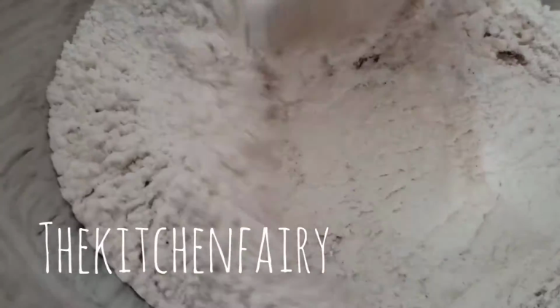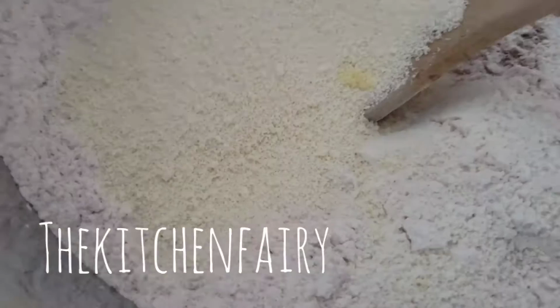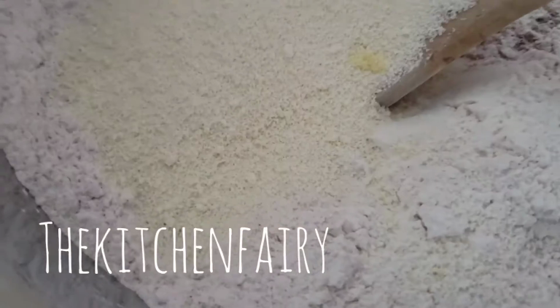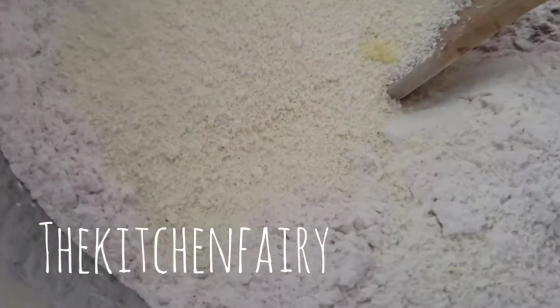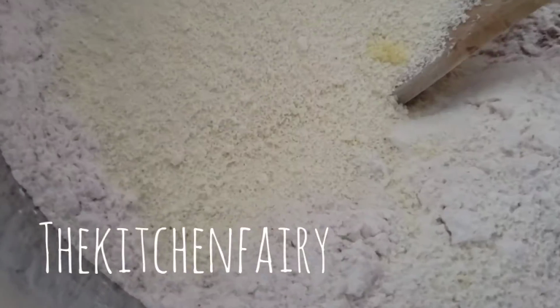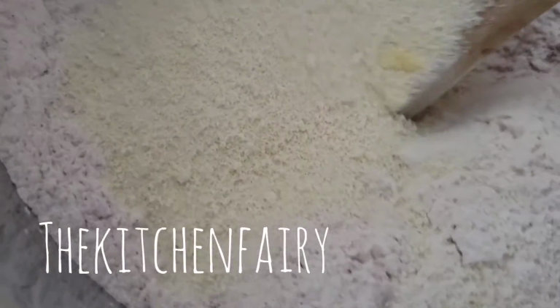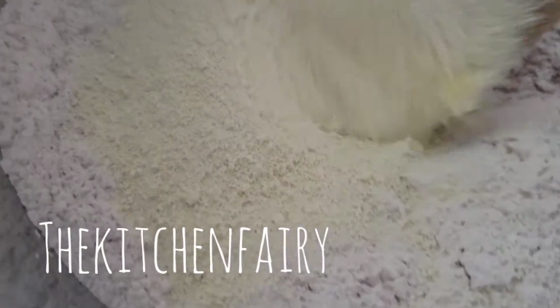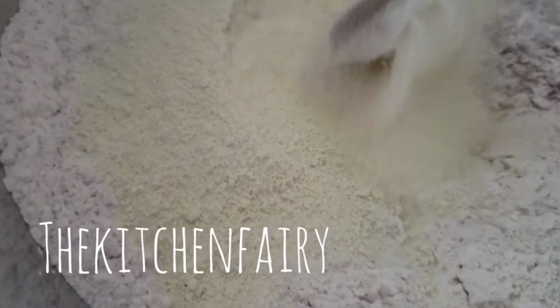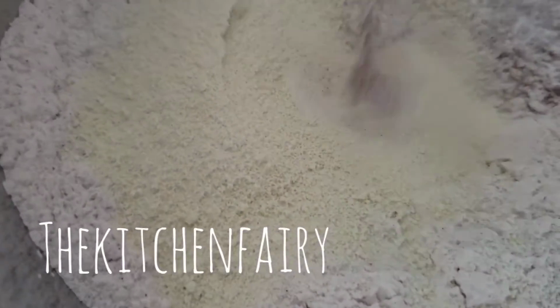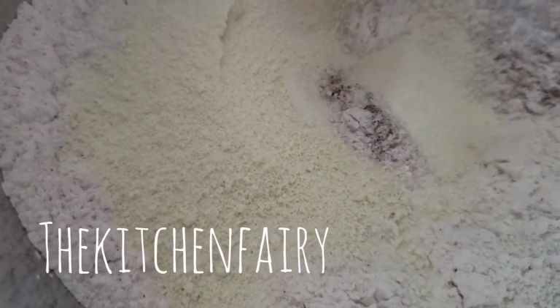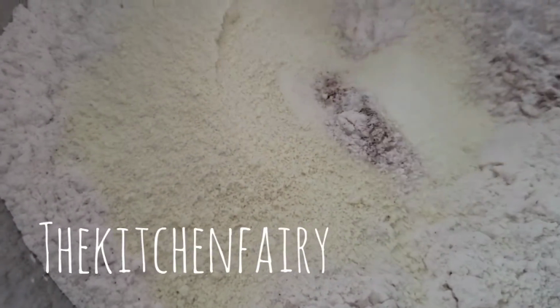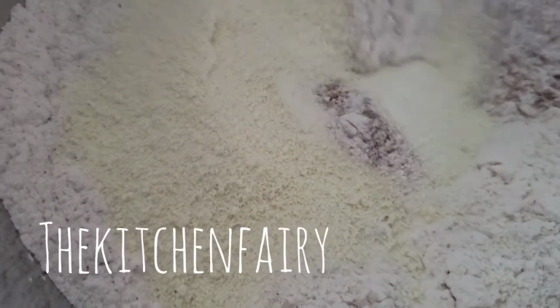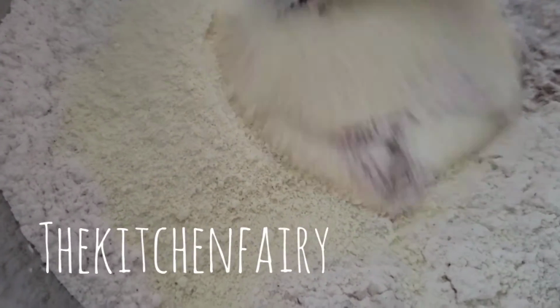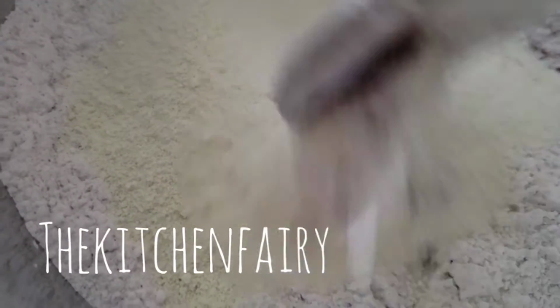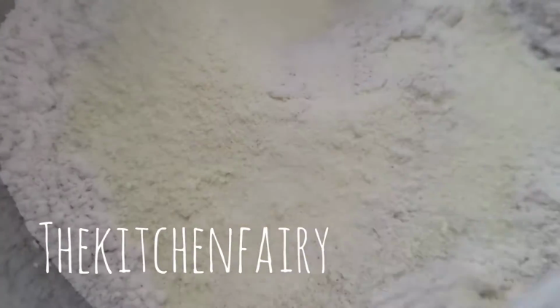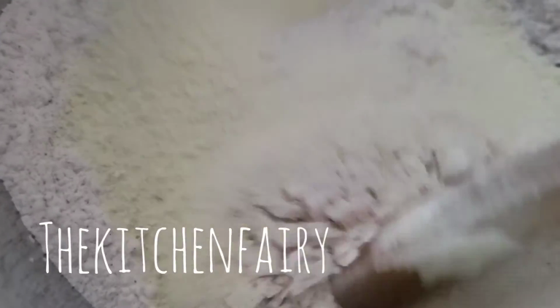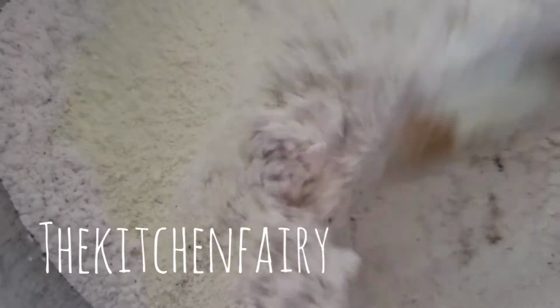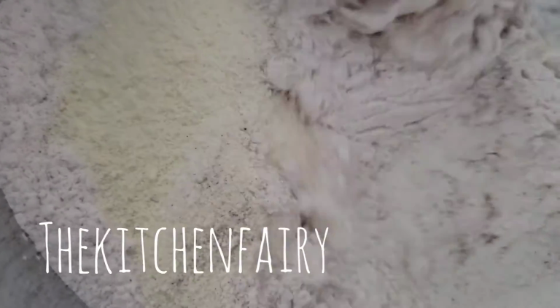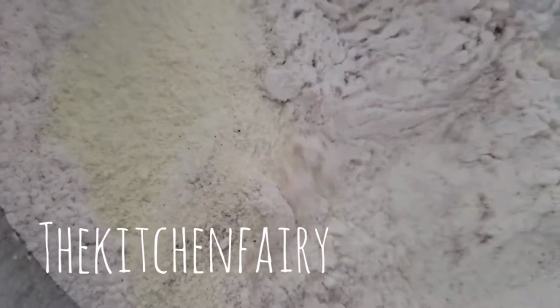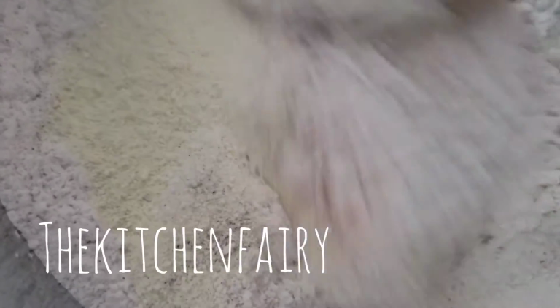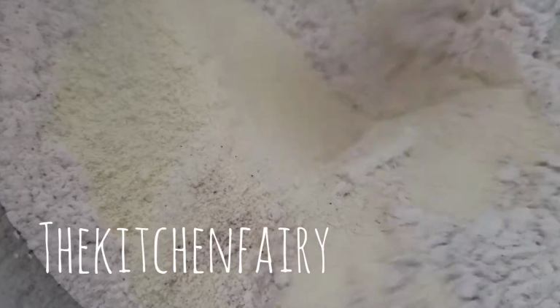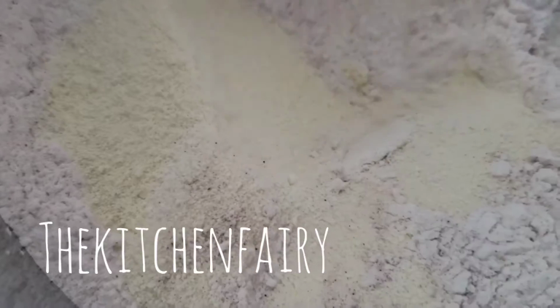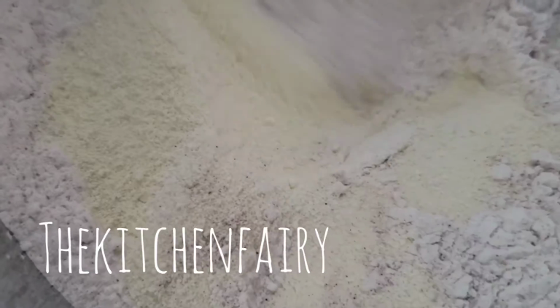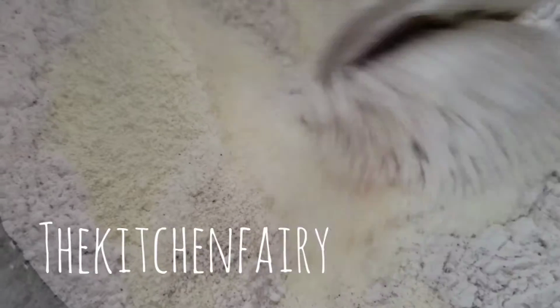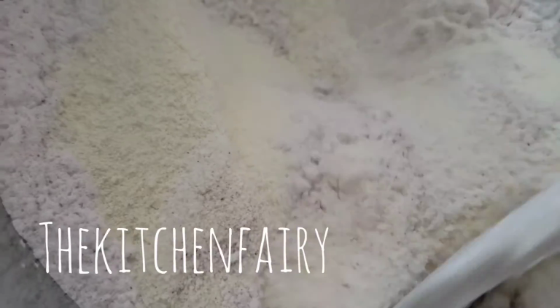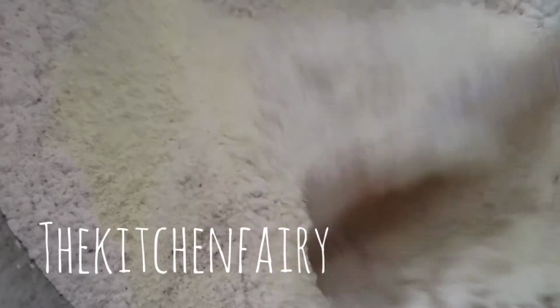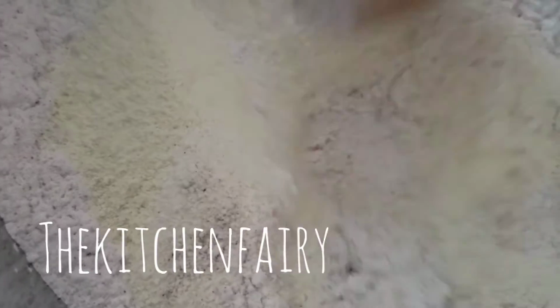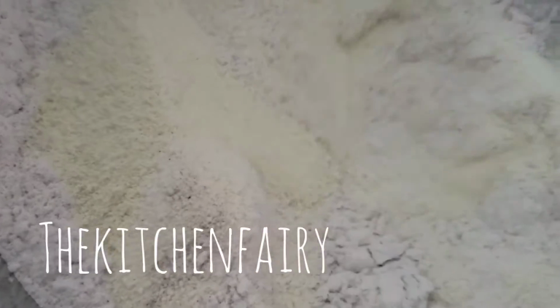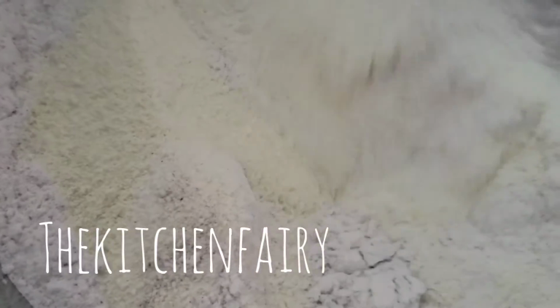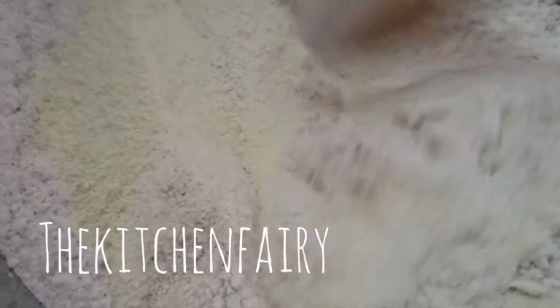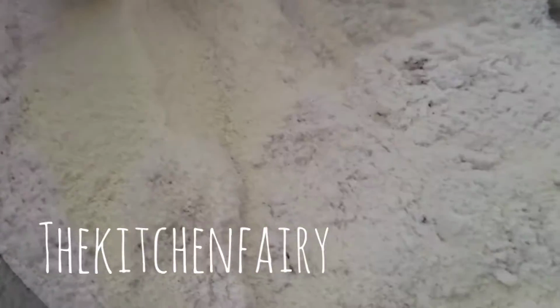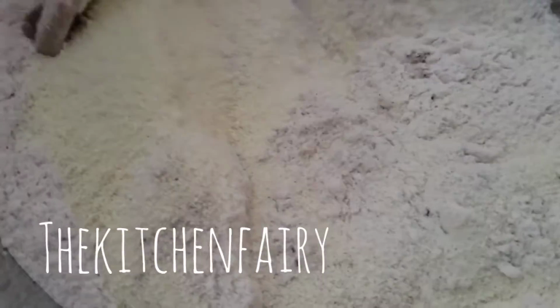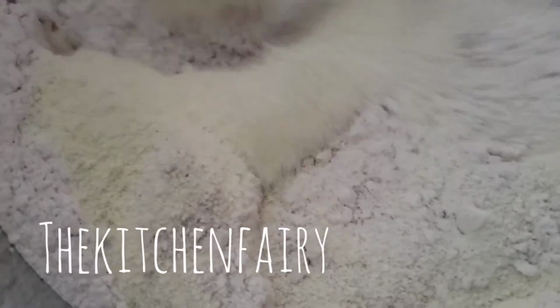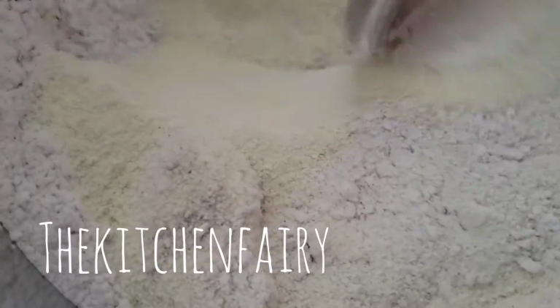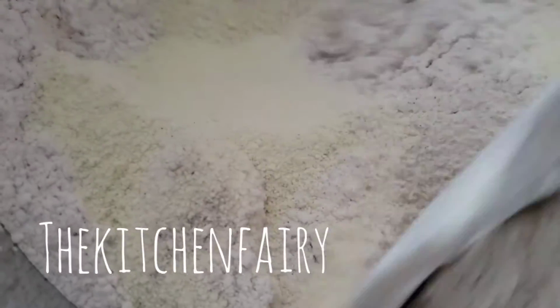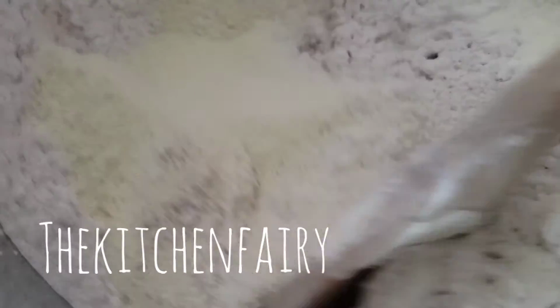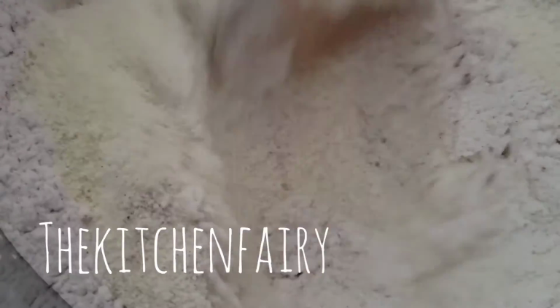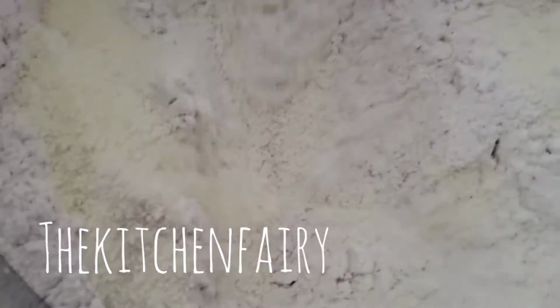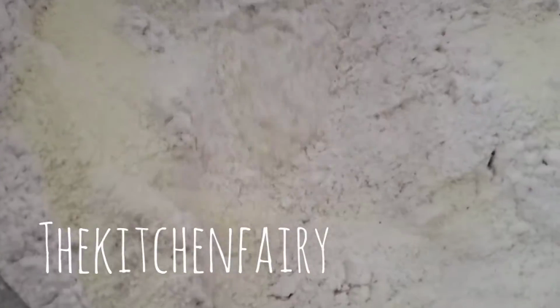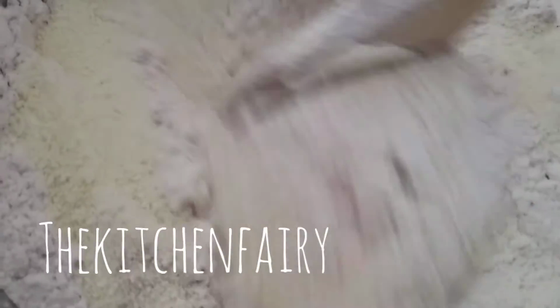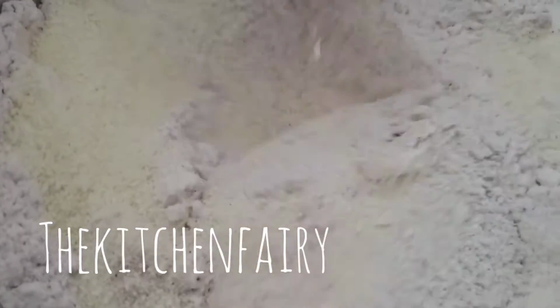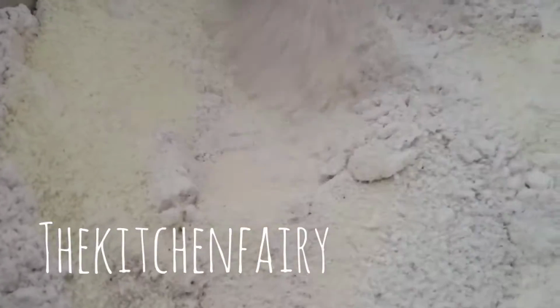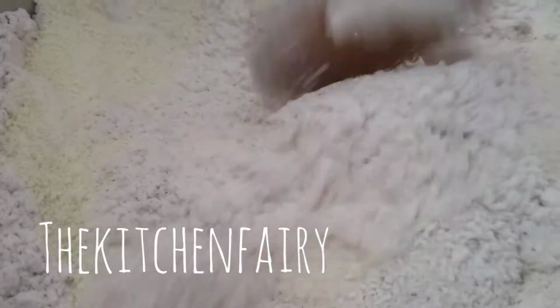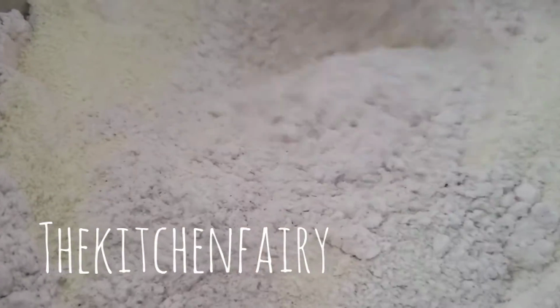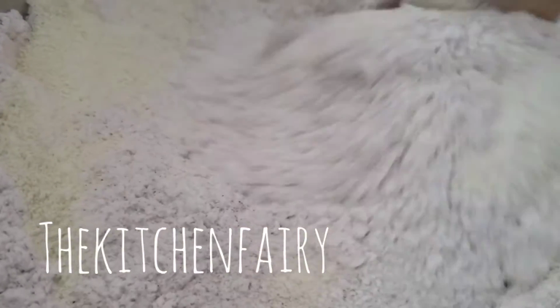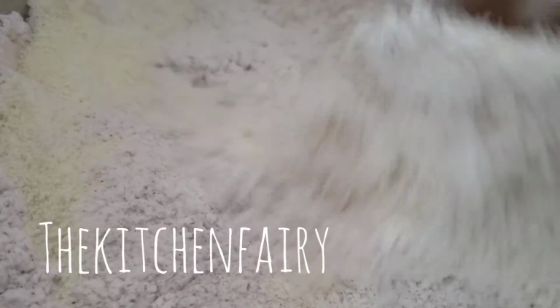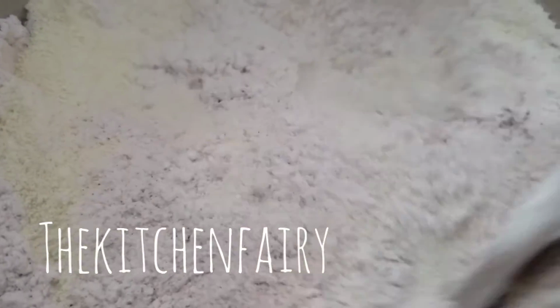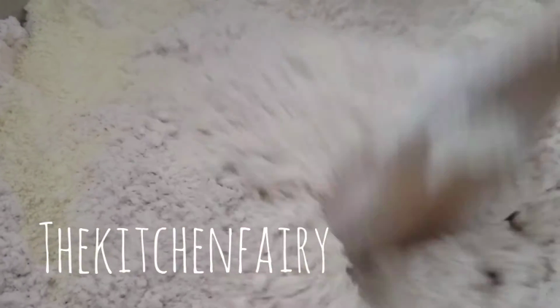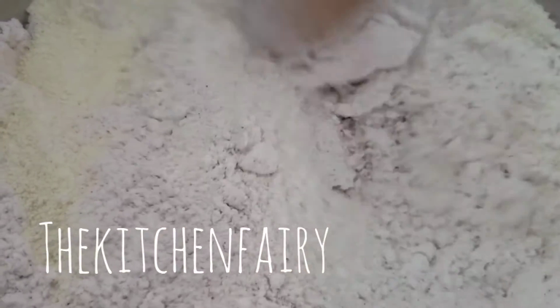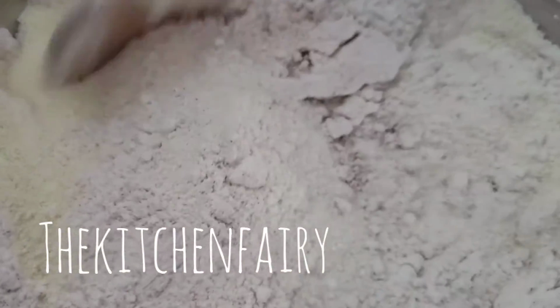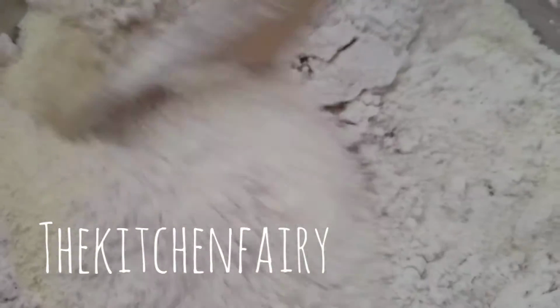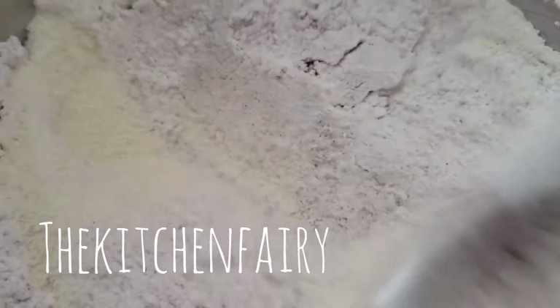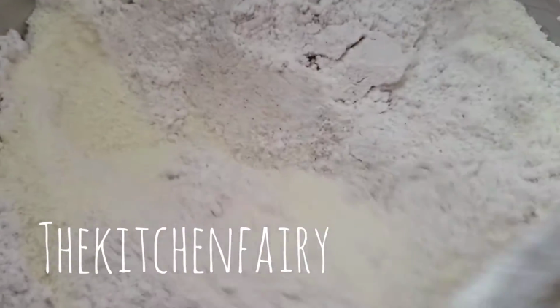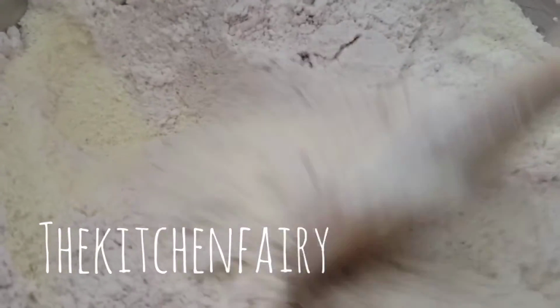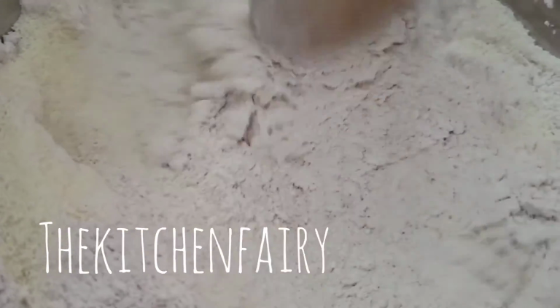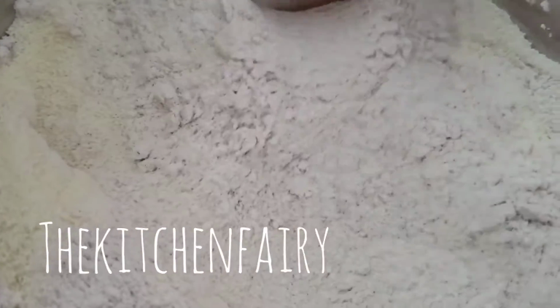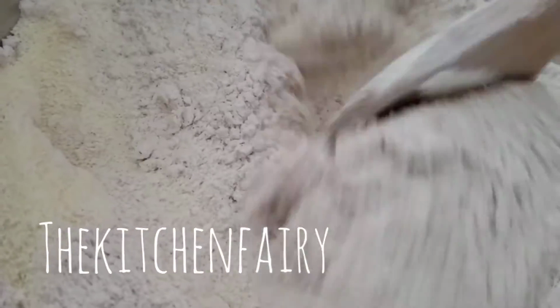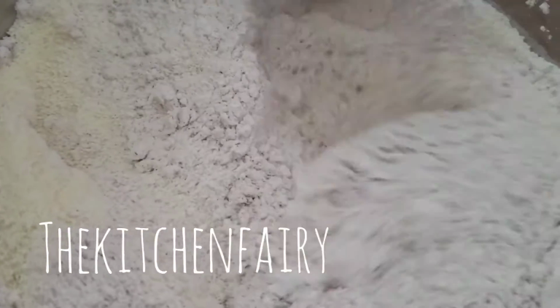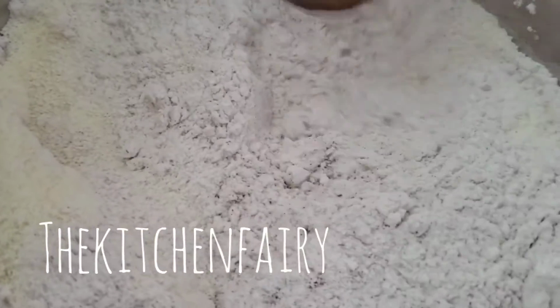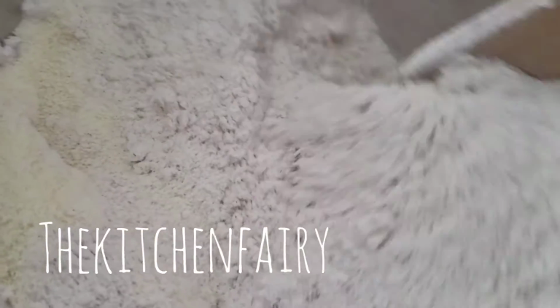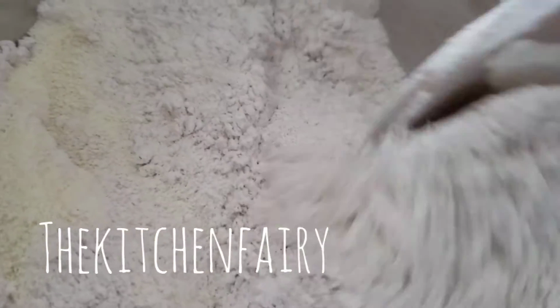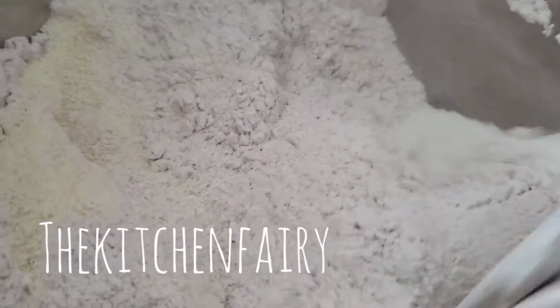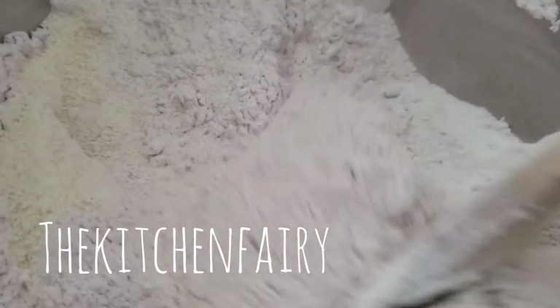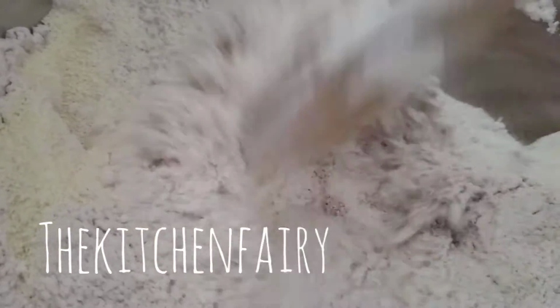Then add in half a cup of skim milk powder. You can use full fat if you want, but what I have is skim milk.